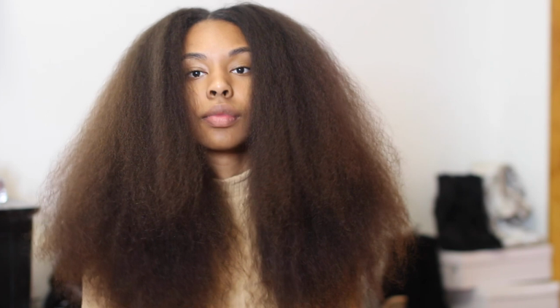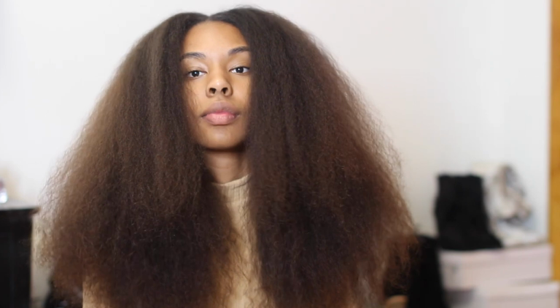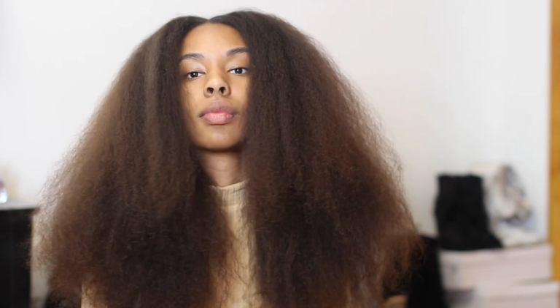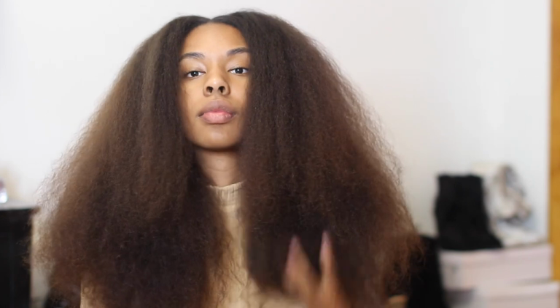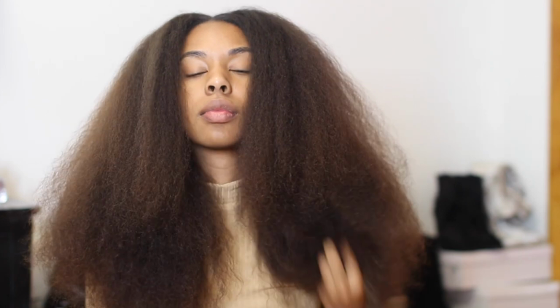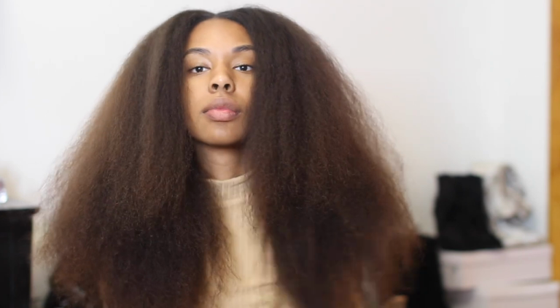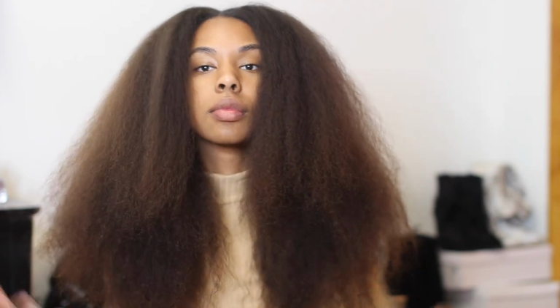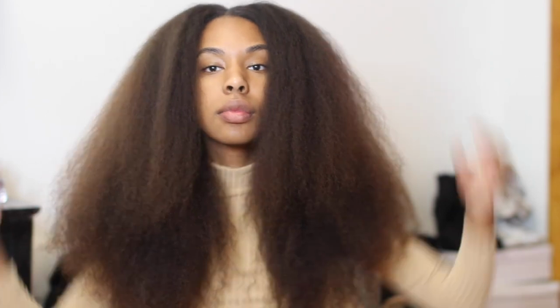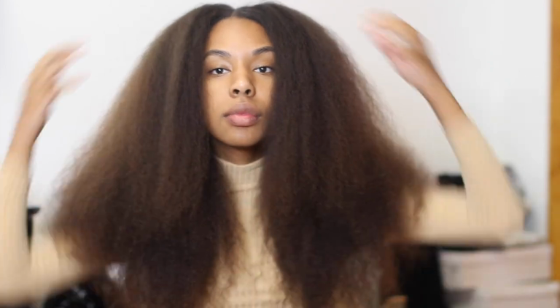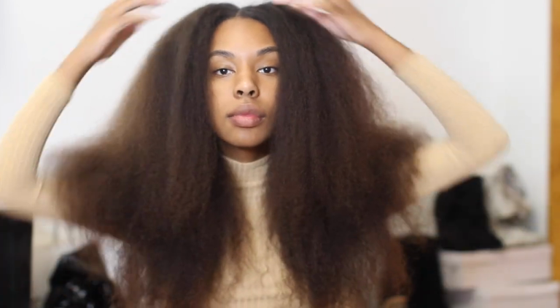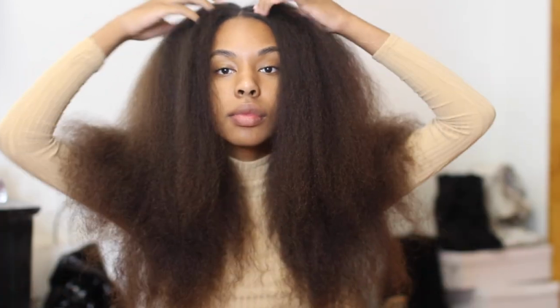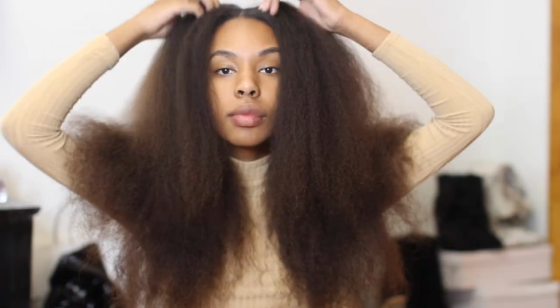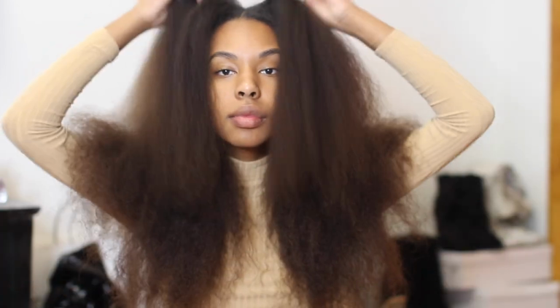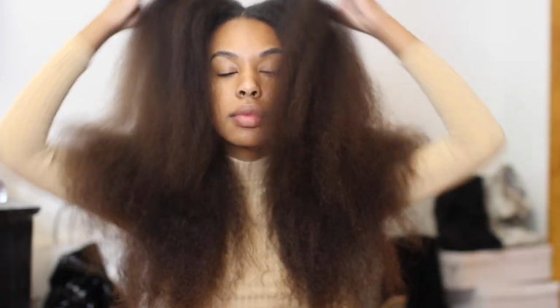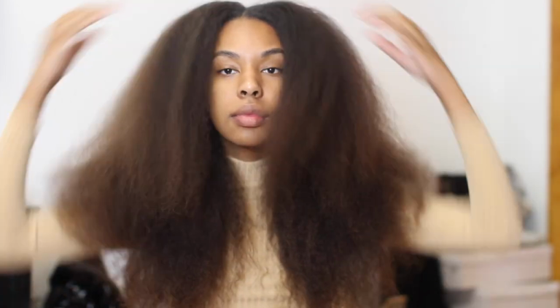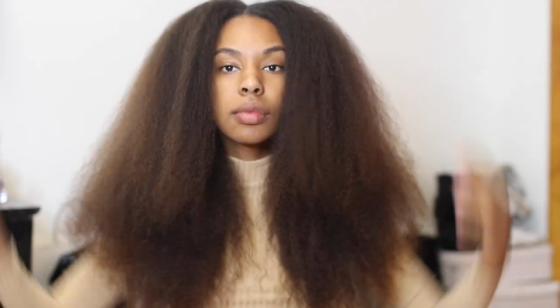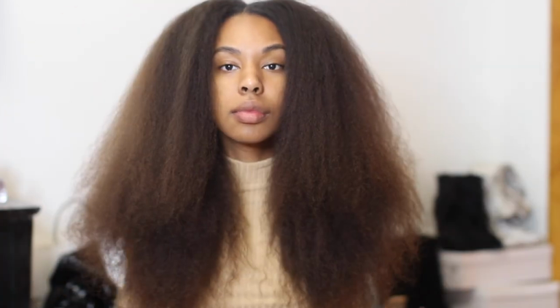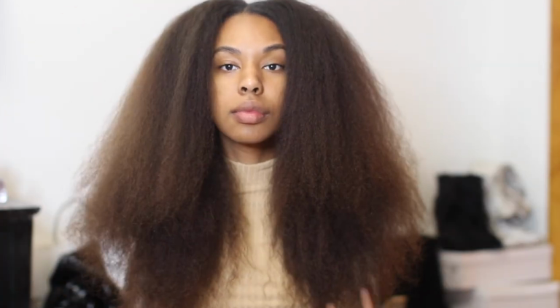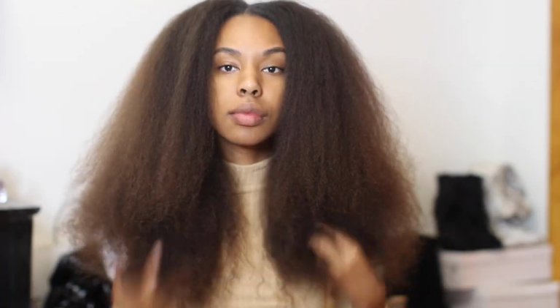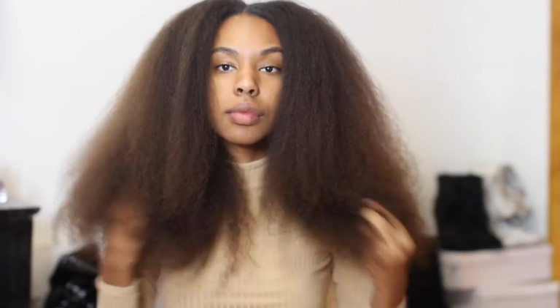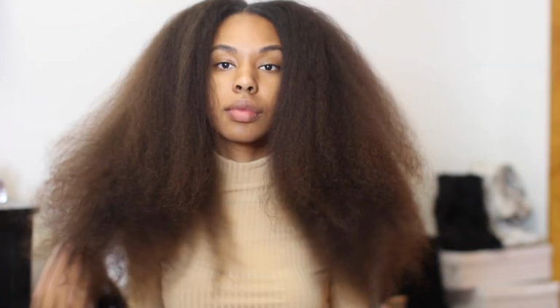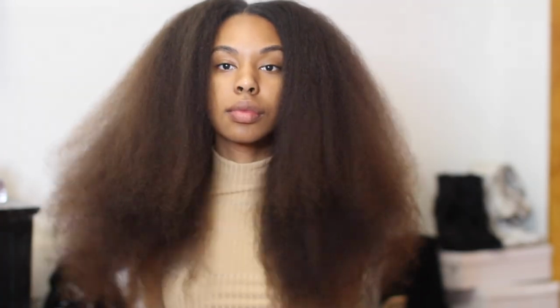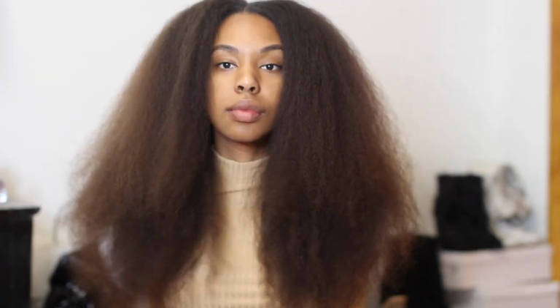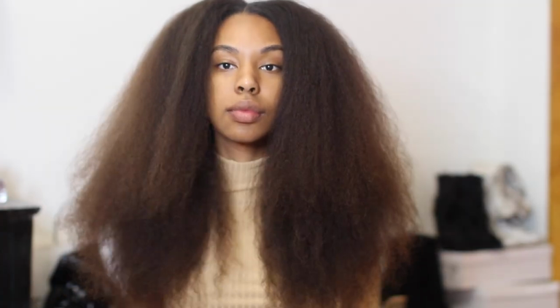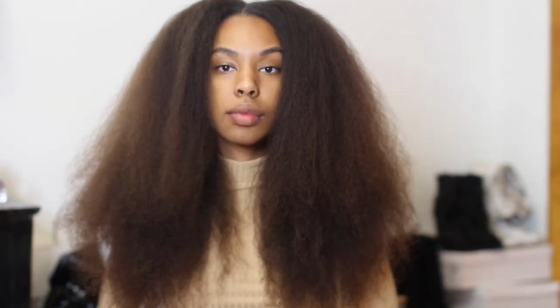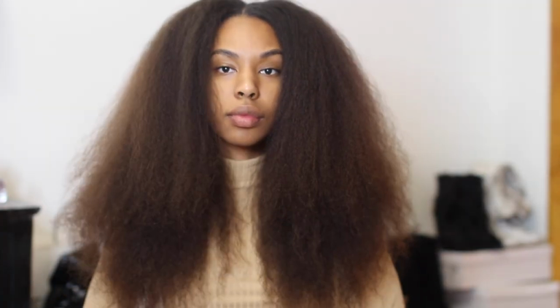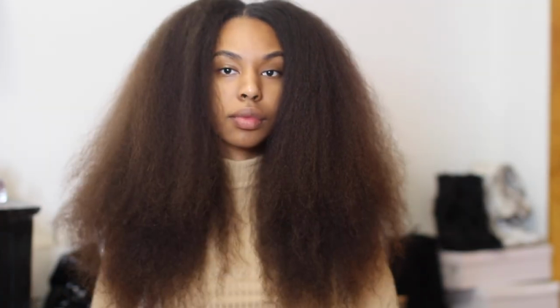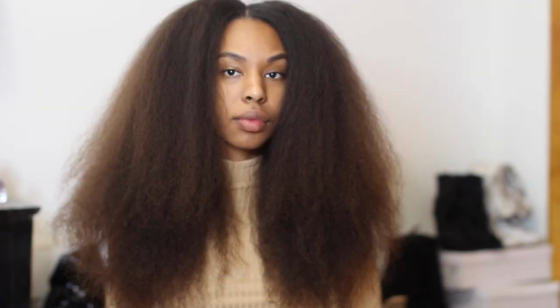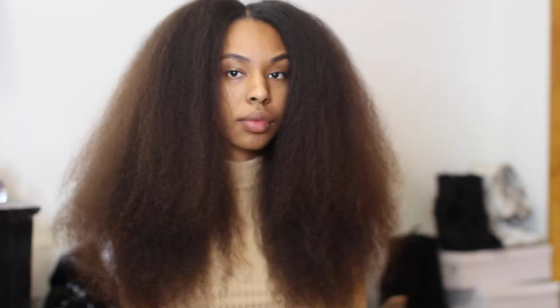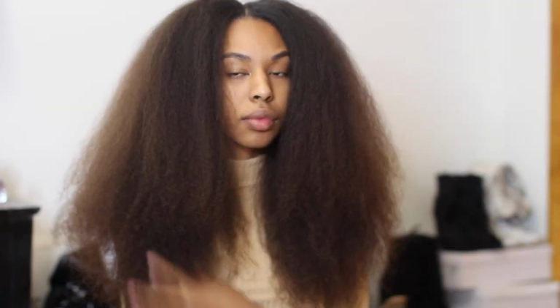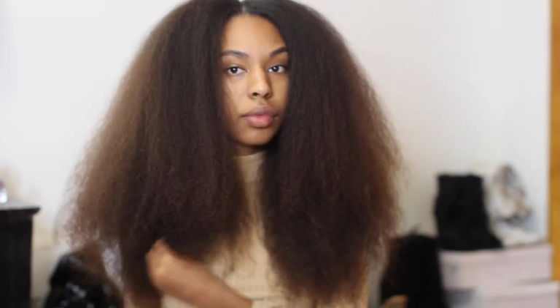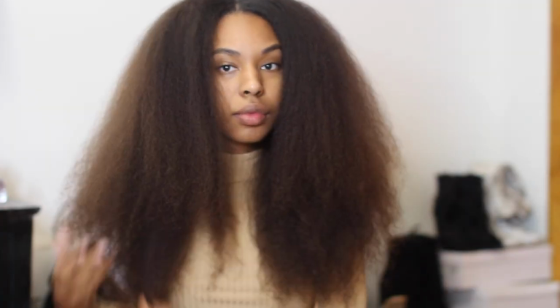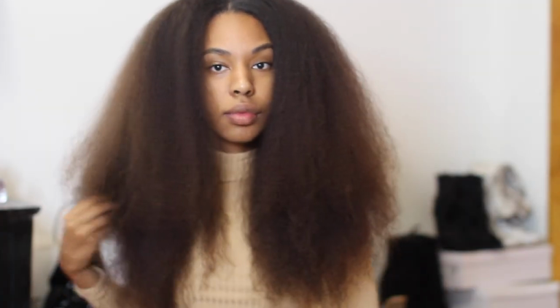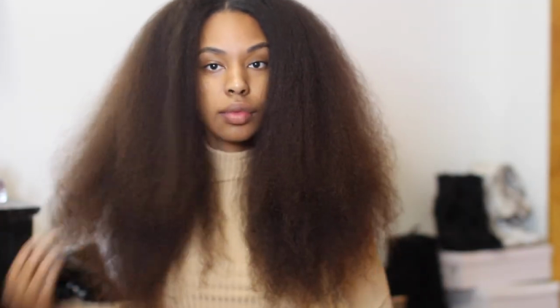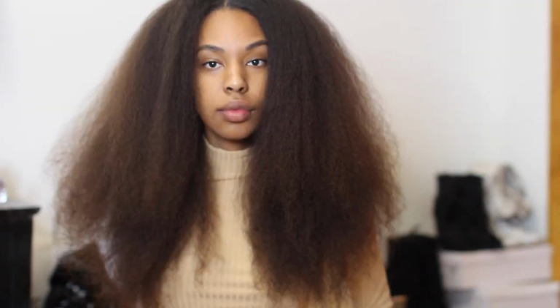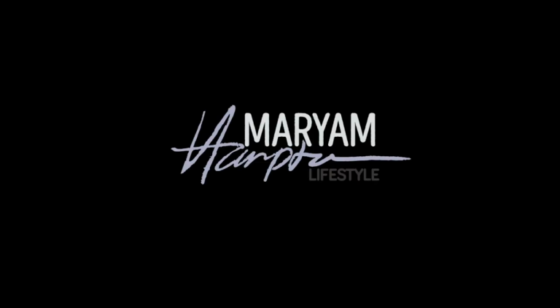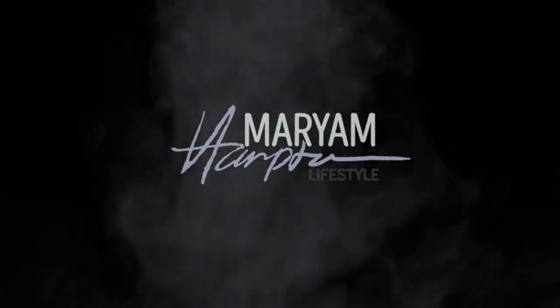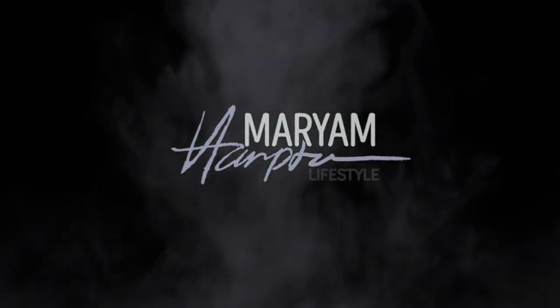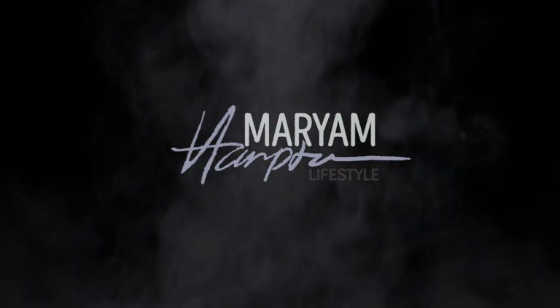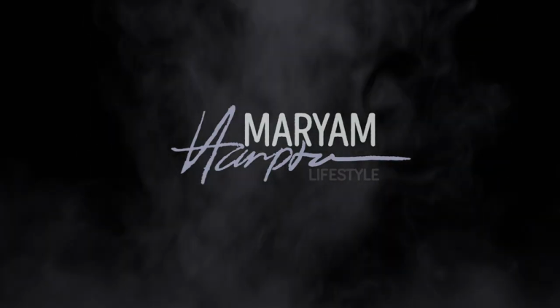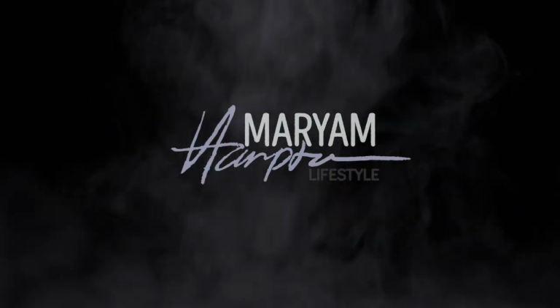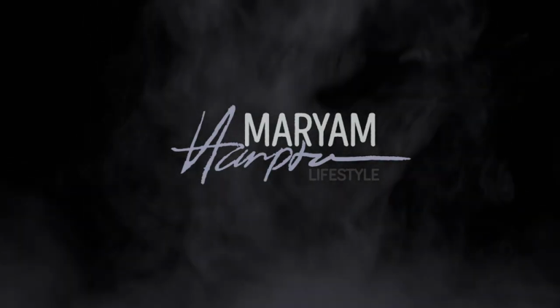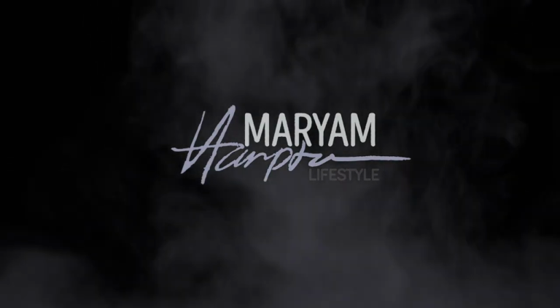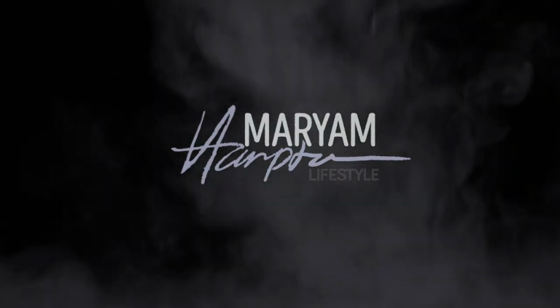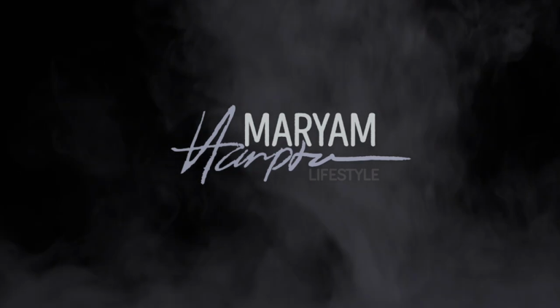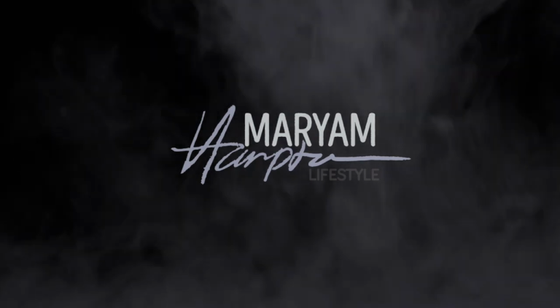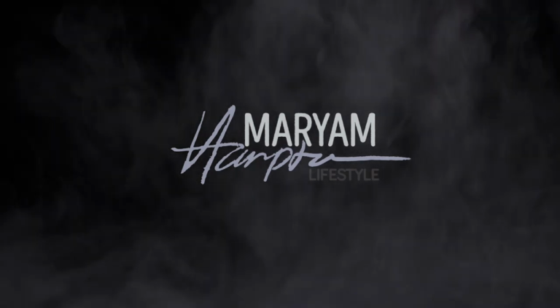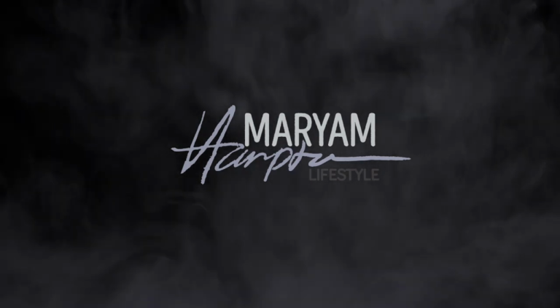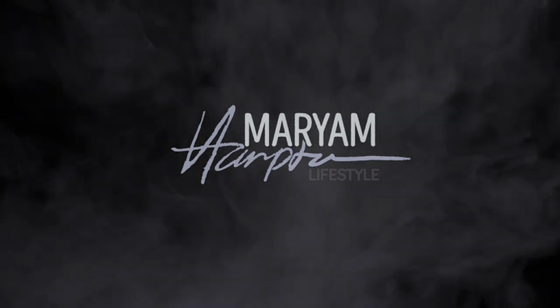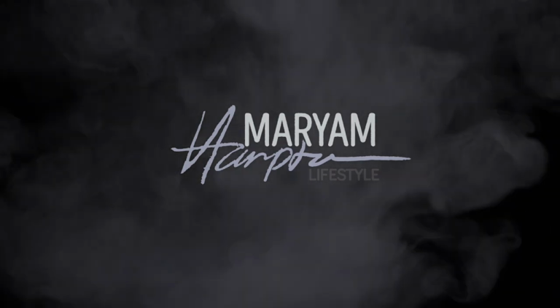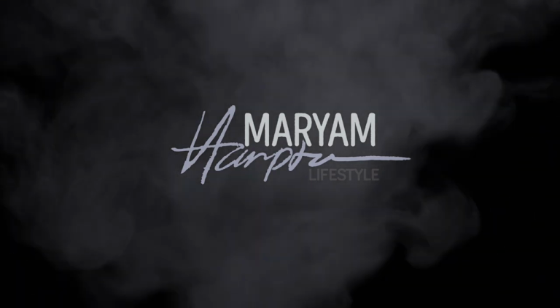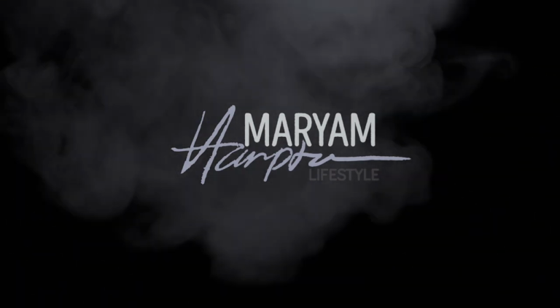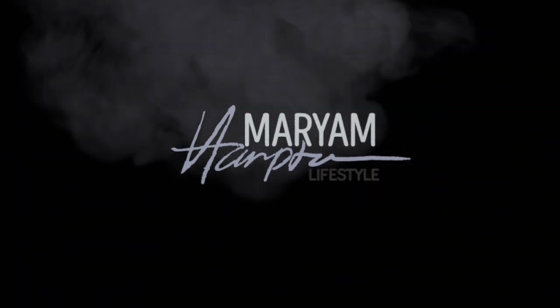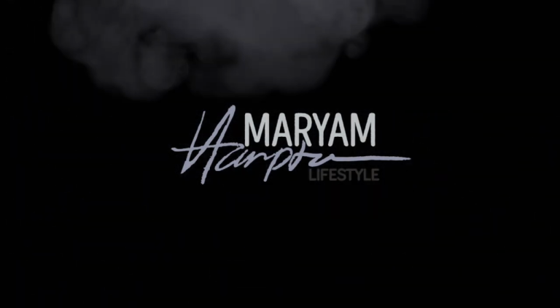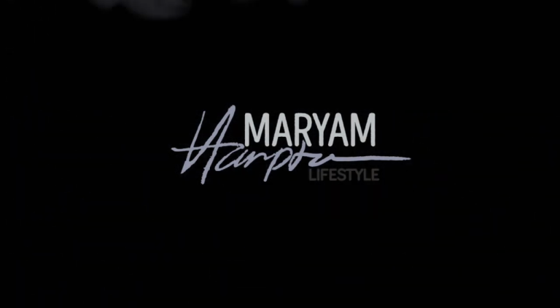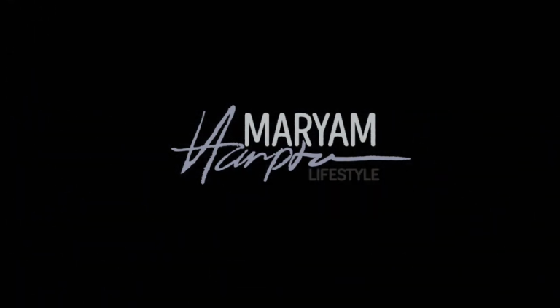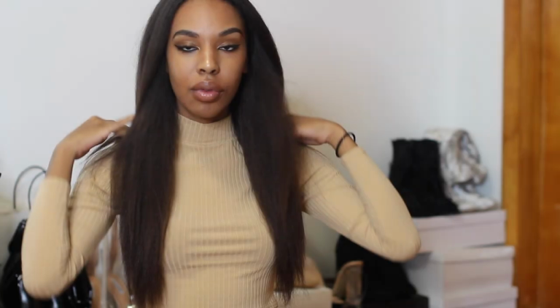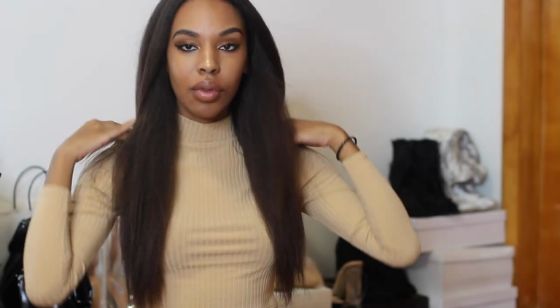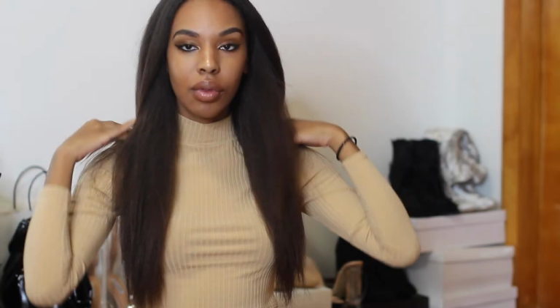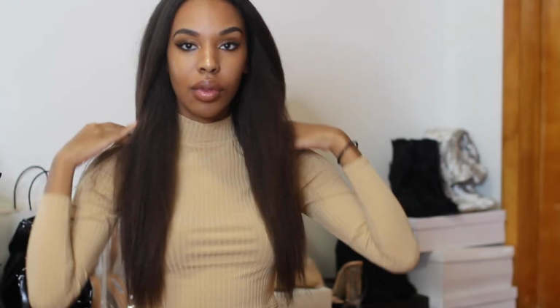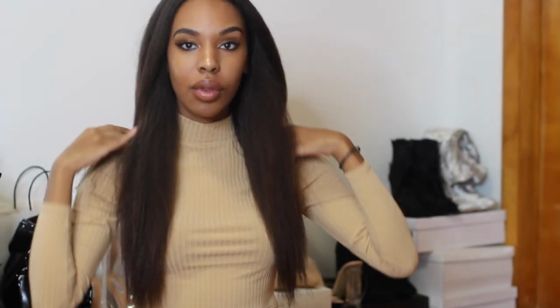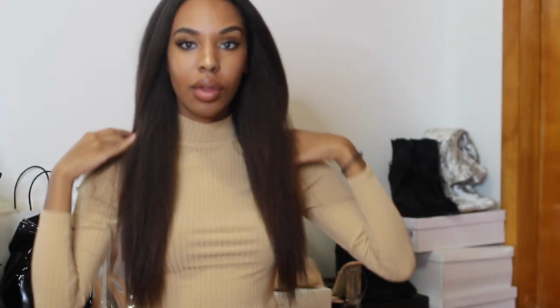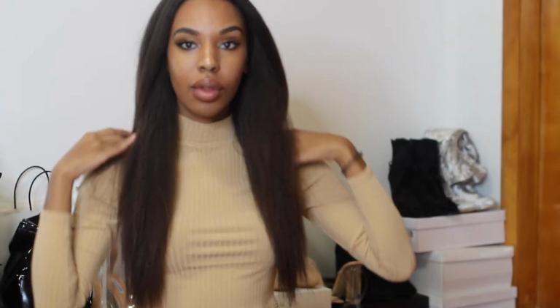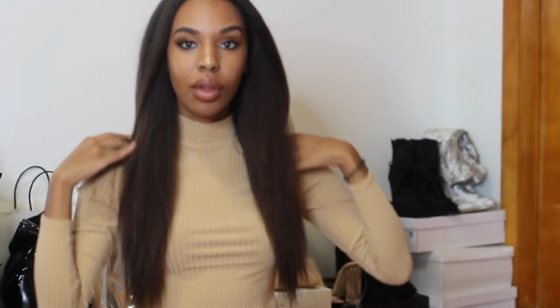Hey guys, welcome to my channel. Today's video is going to be my updated hair straightening video, and if you guys are interested, keep on watching.